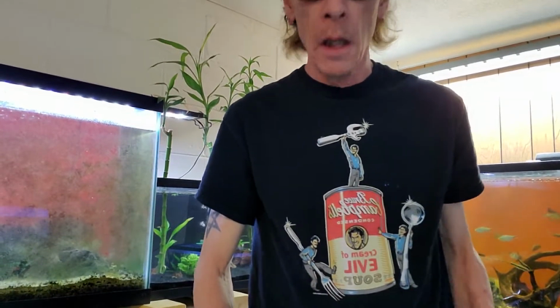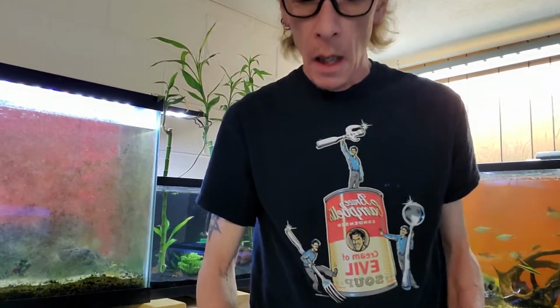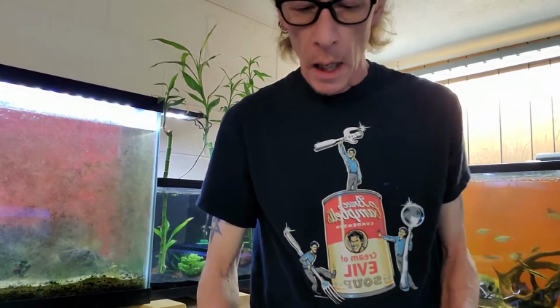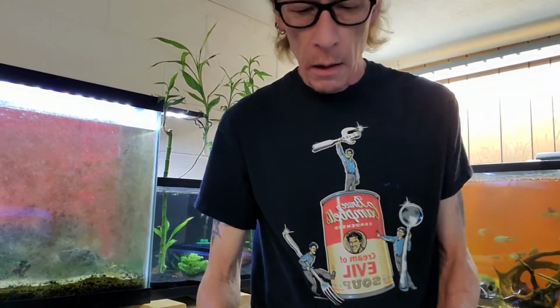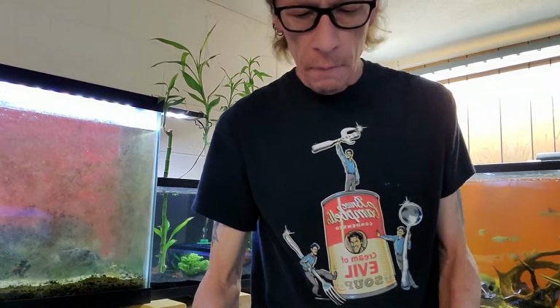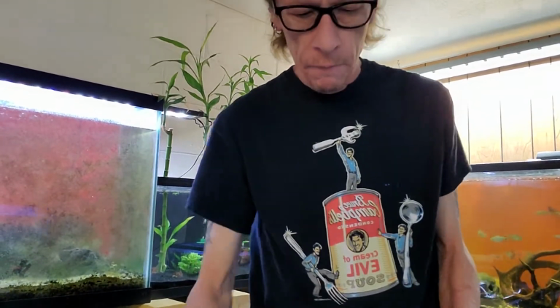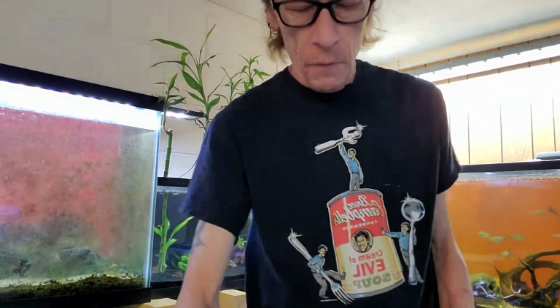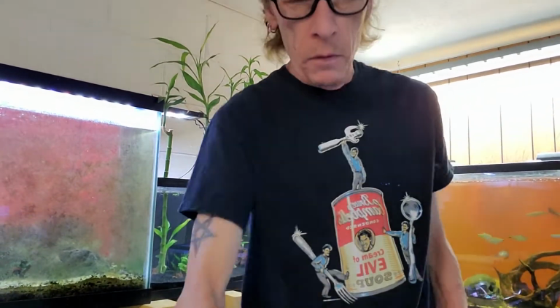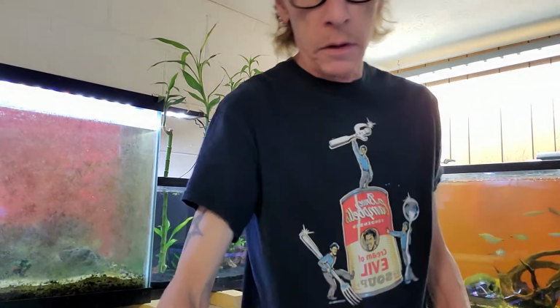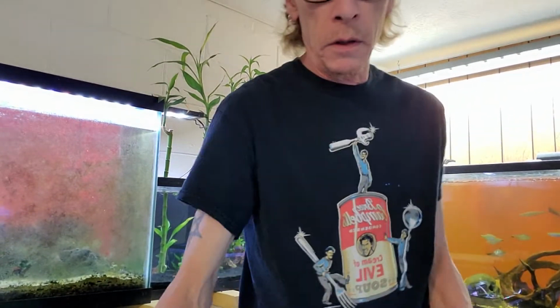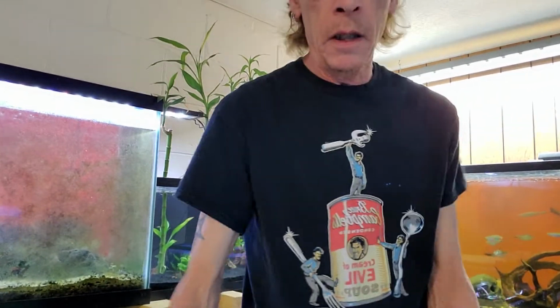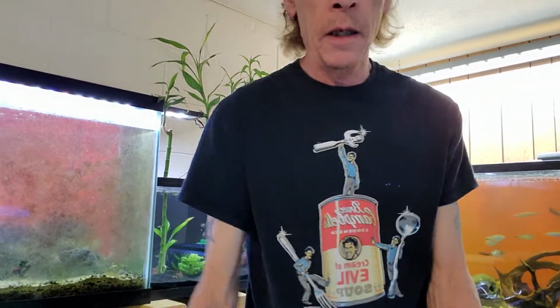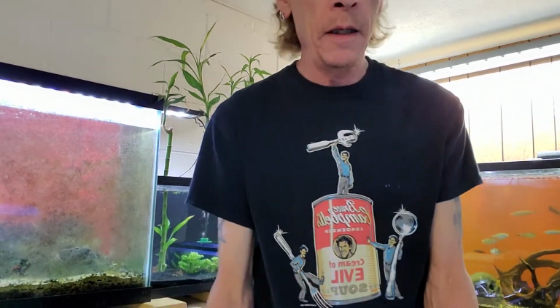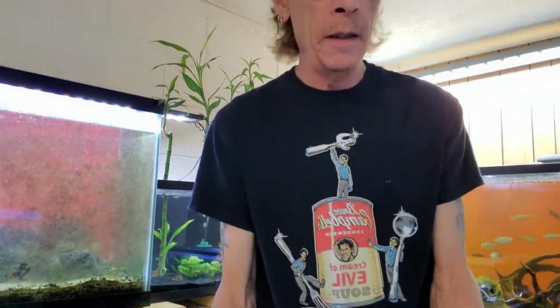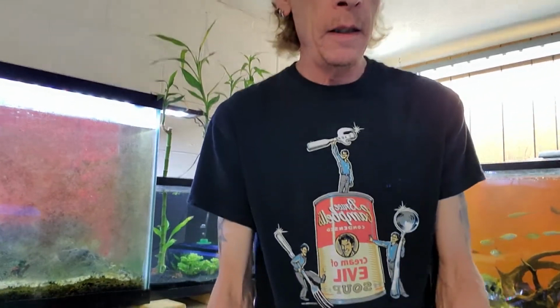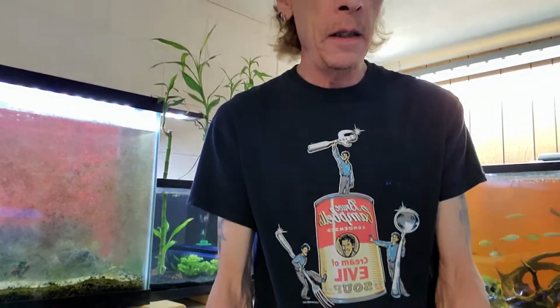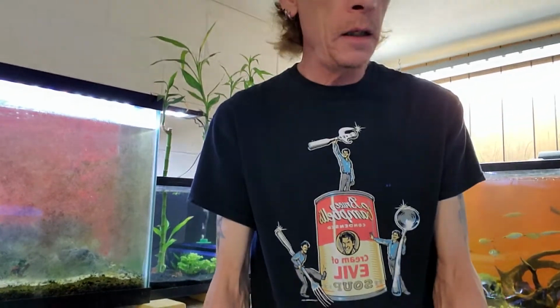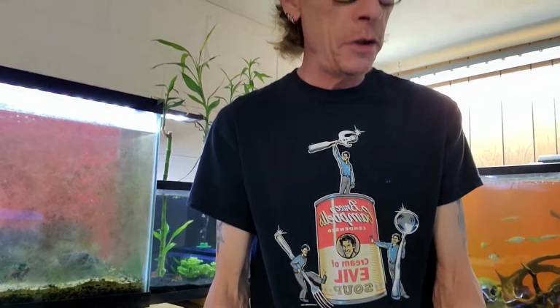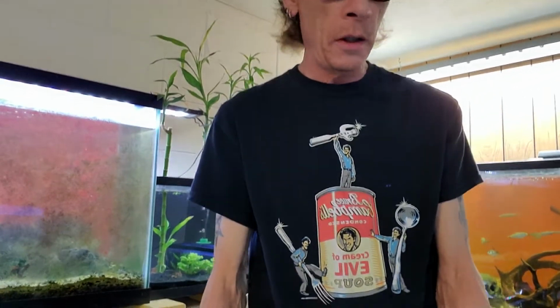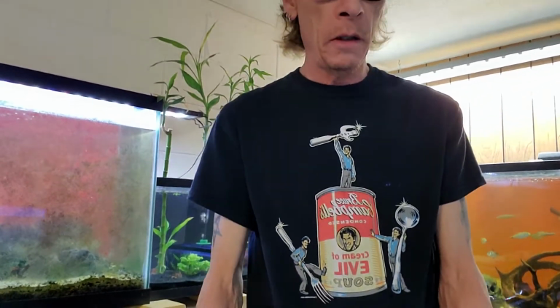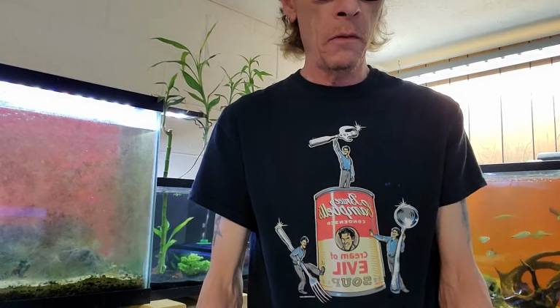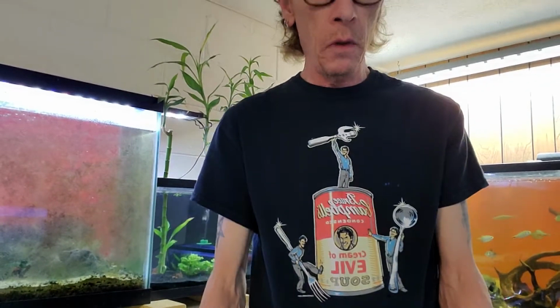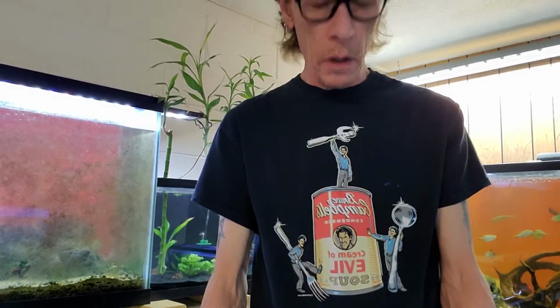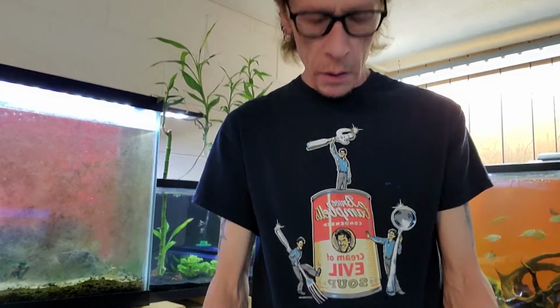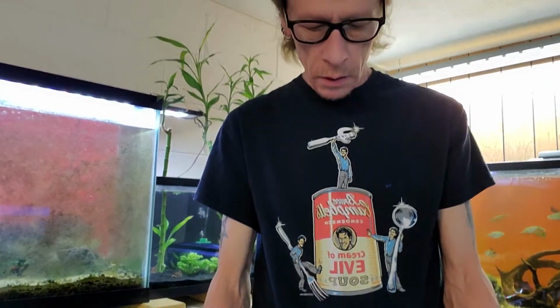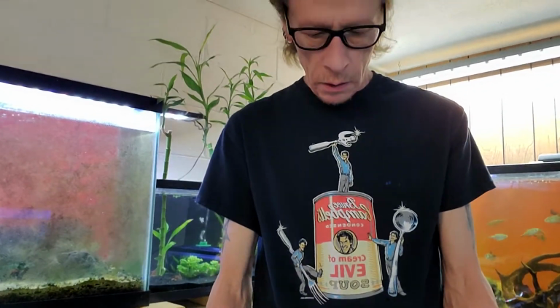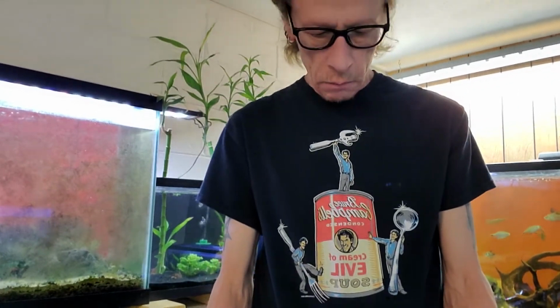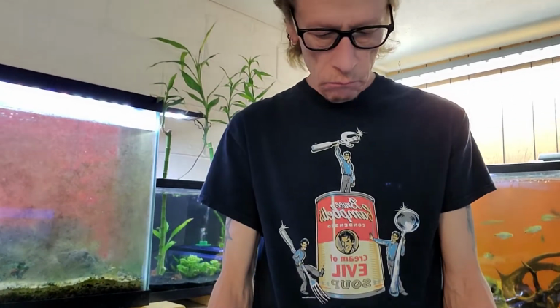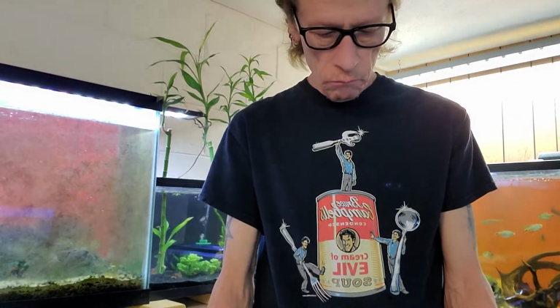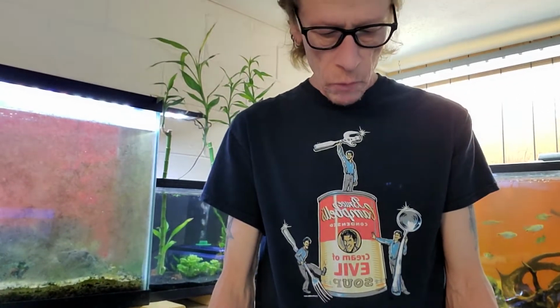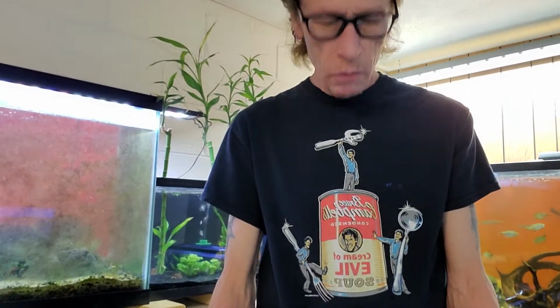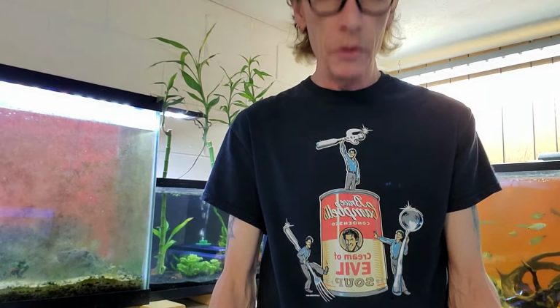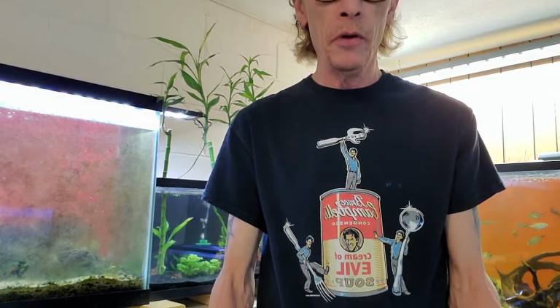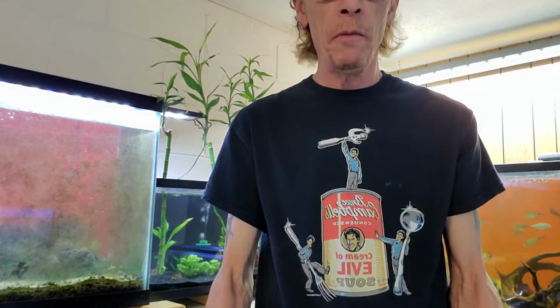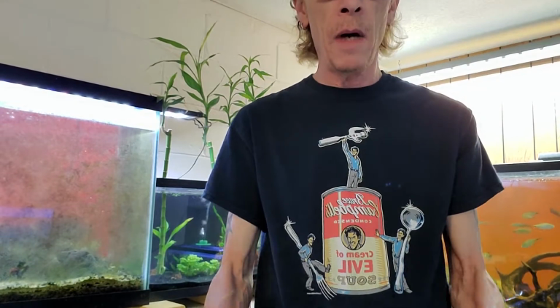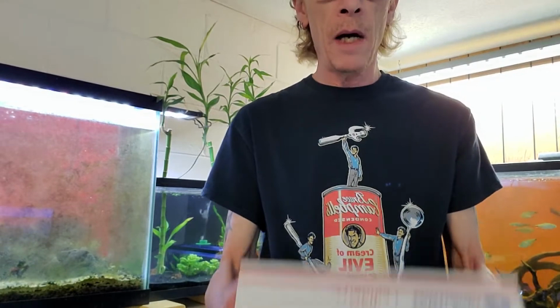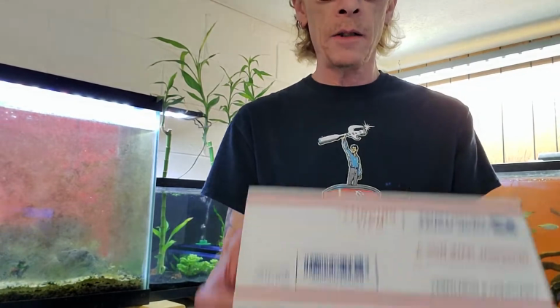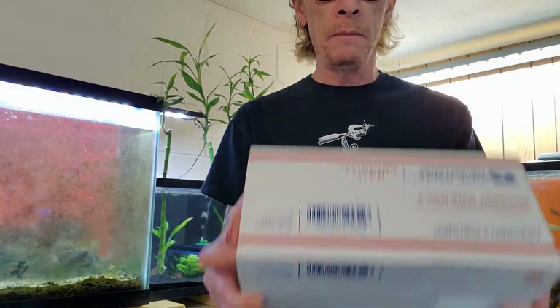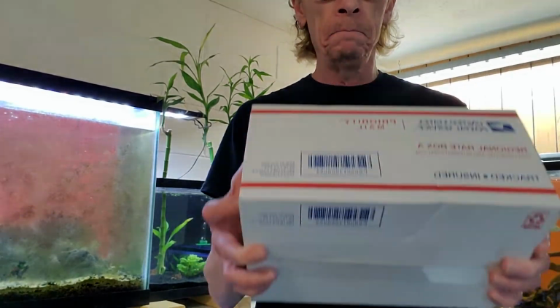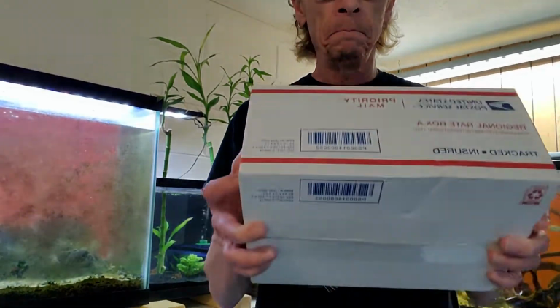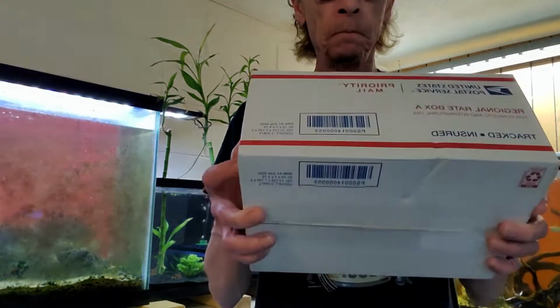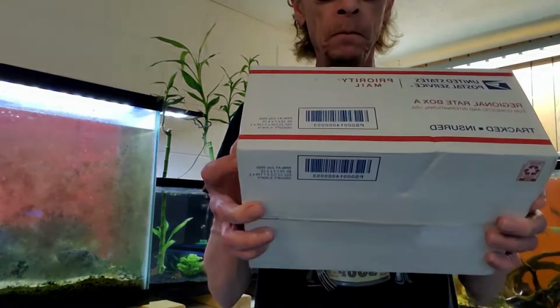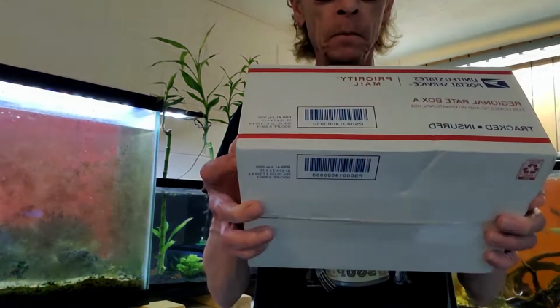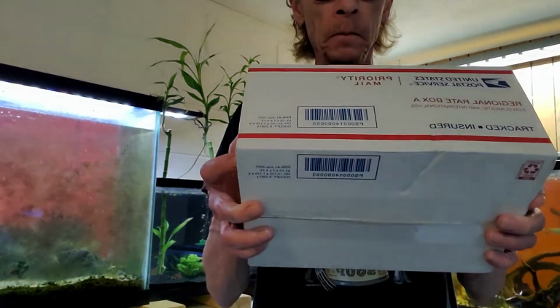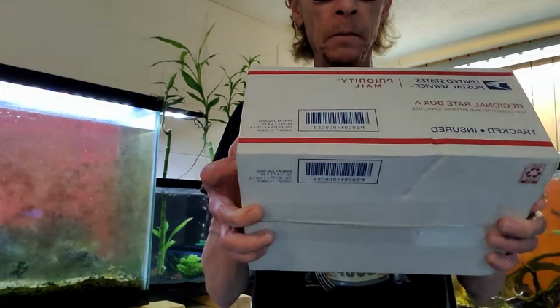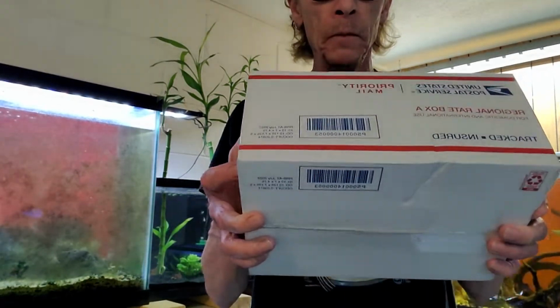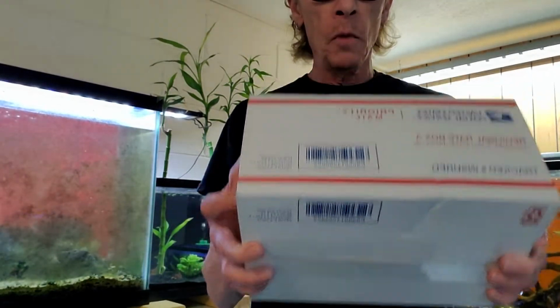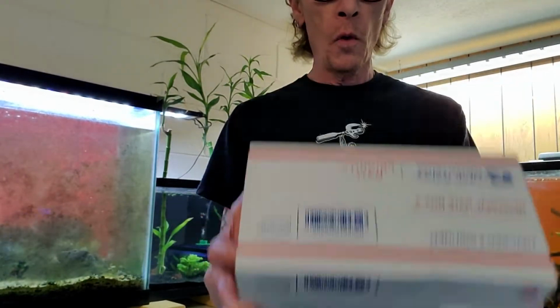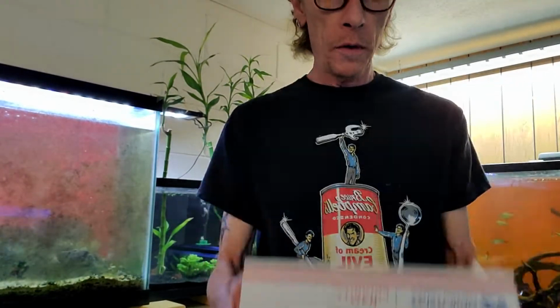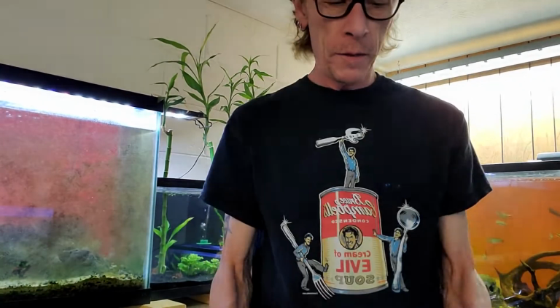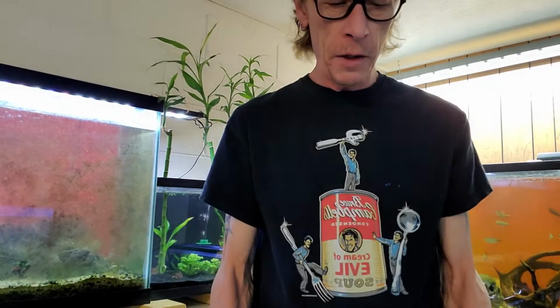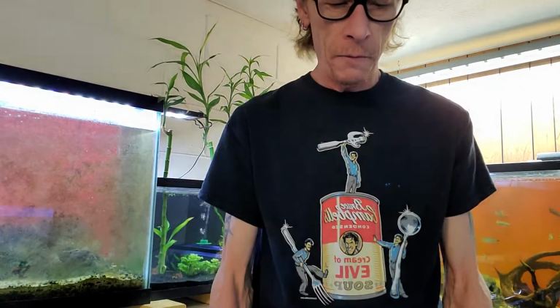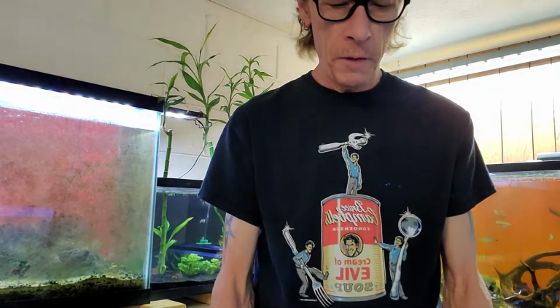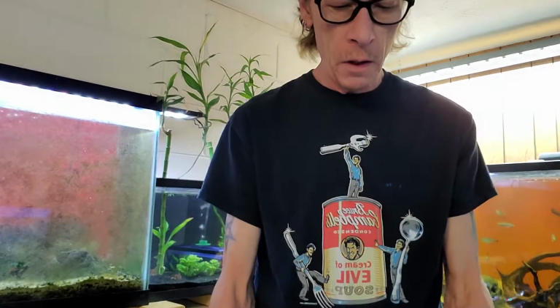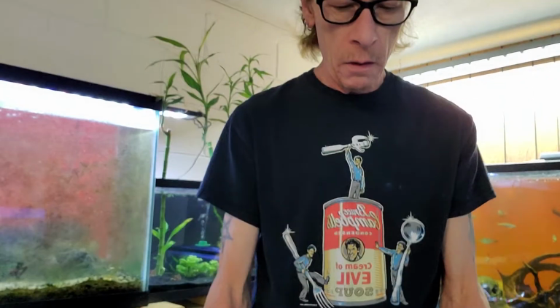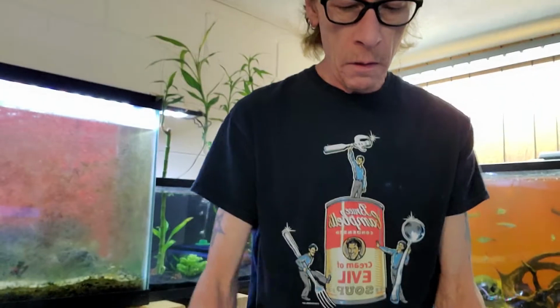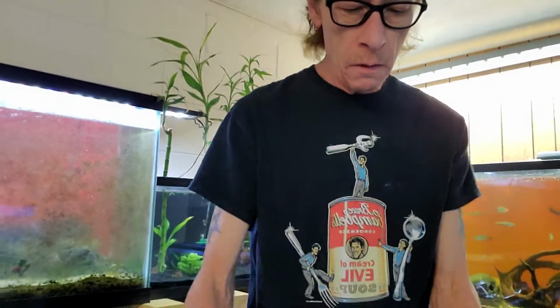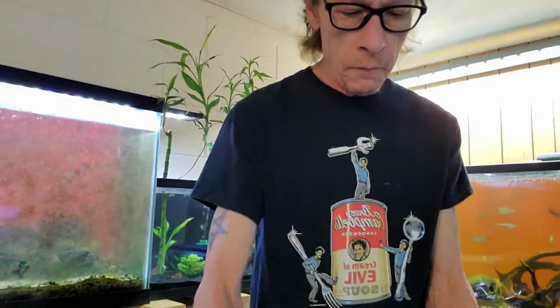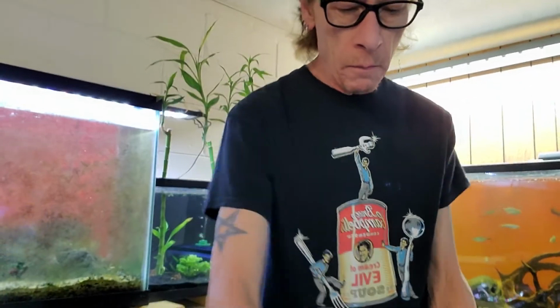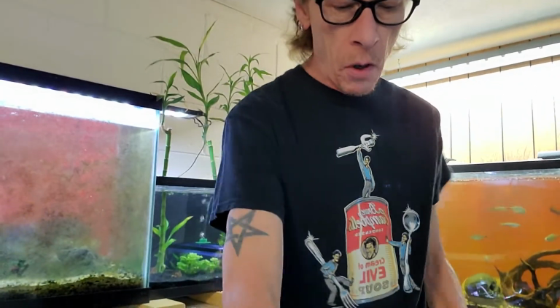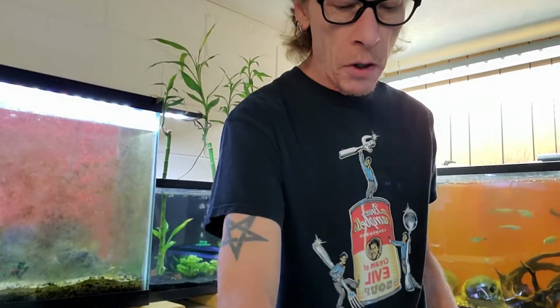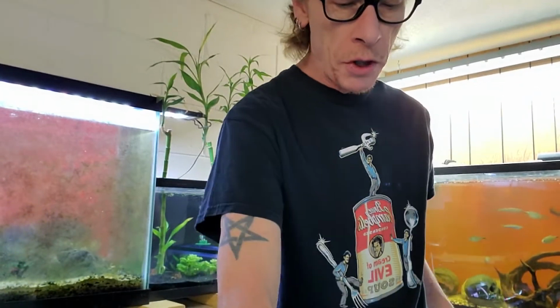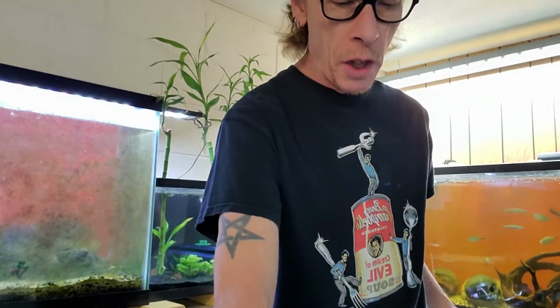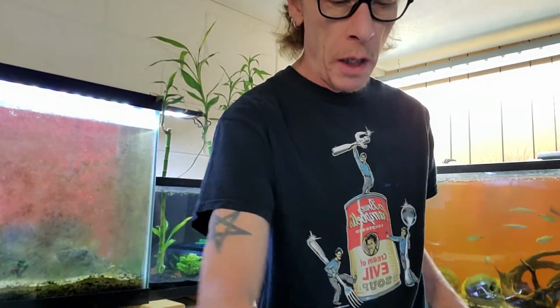All right, folks, I'm Larry D. and Jimmy Corvix. We're going to do an unboxing of the stuff I ordered from Mark Shelley.